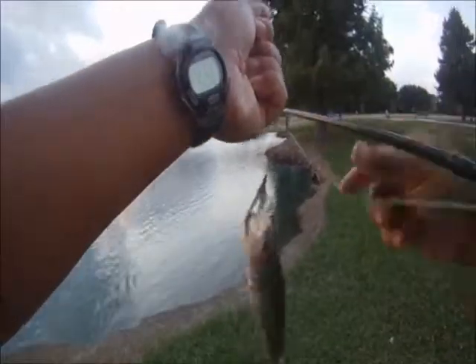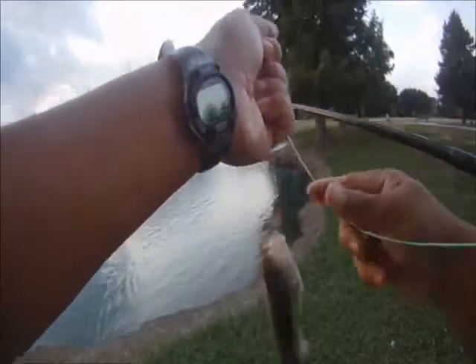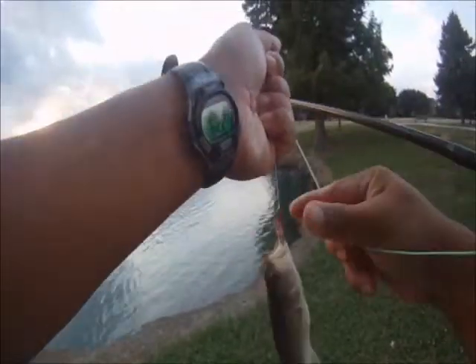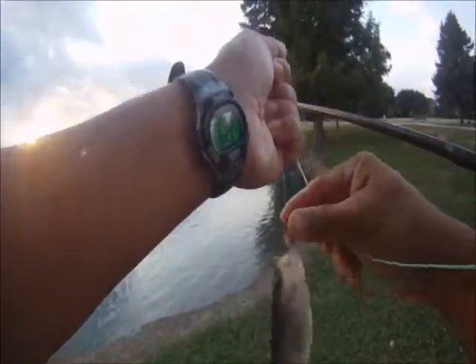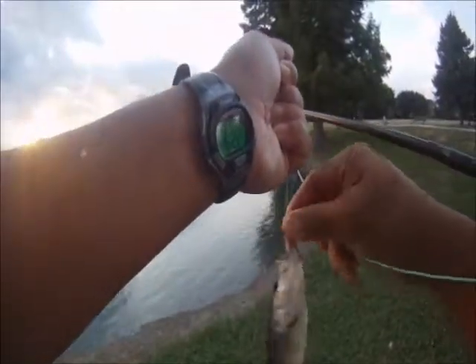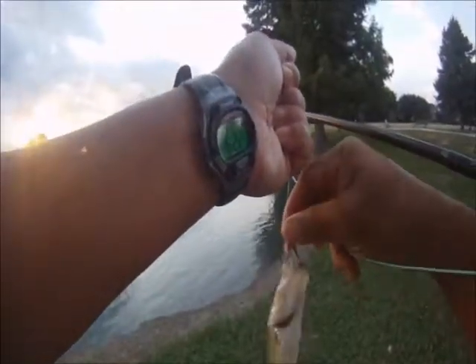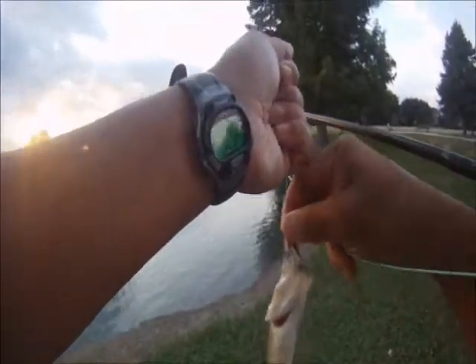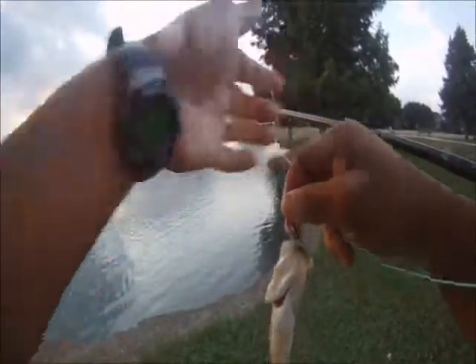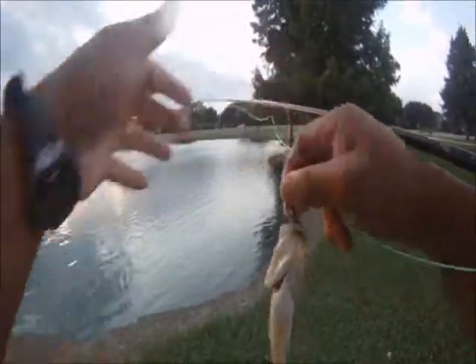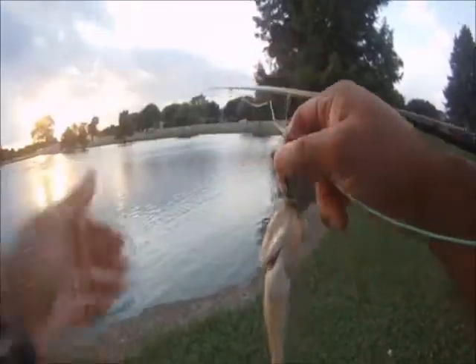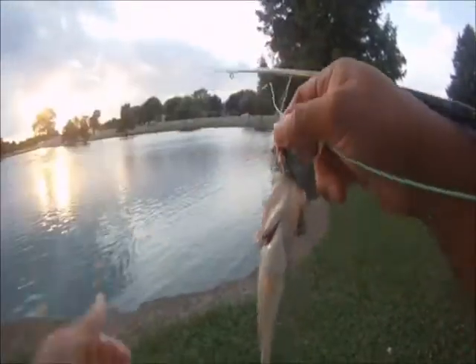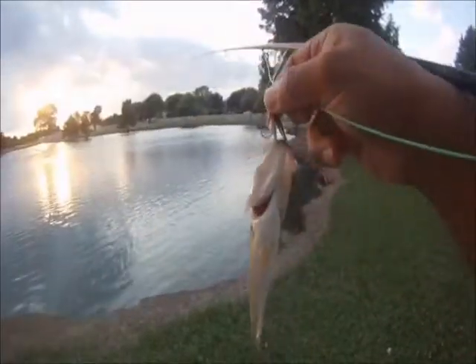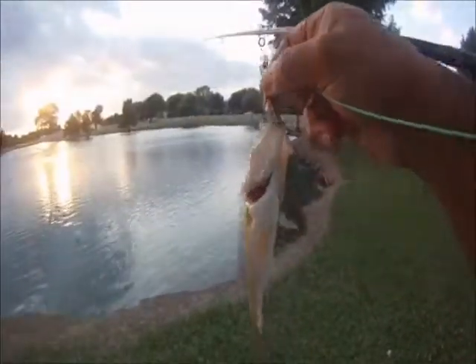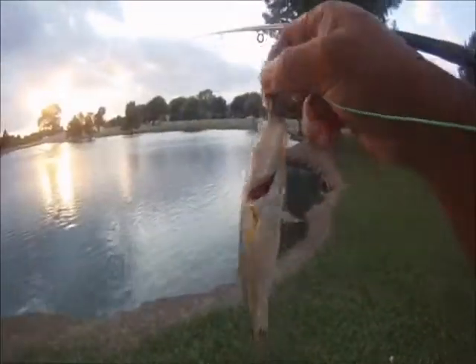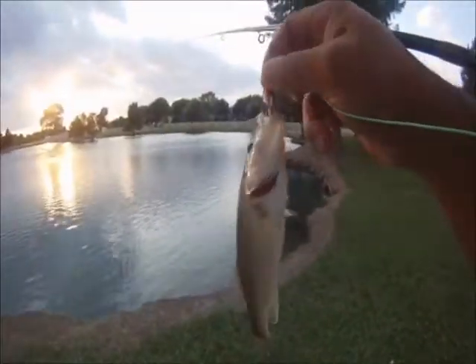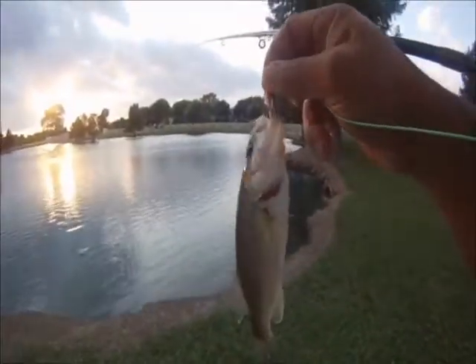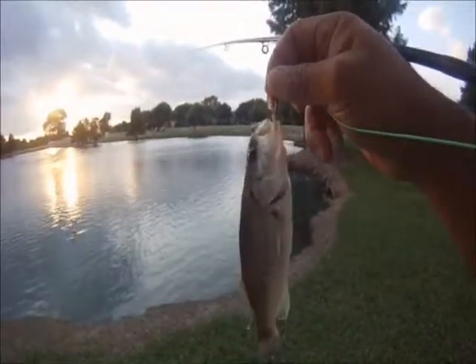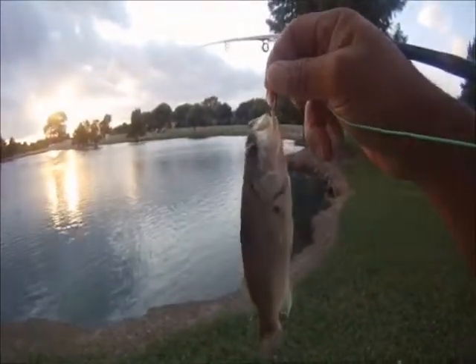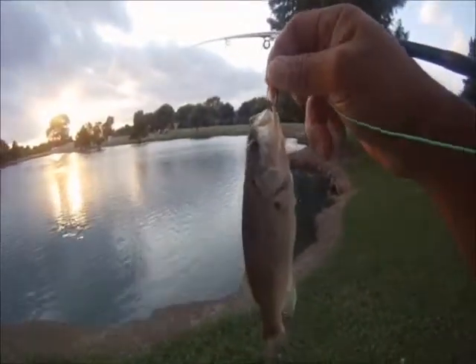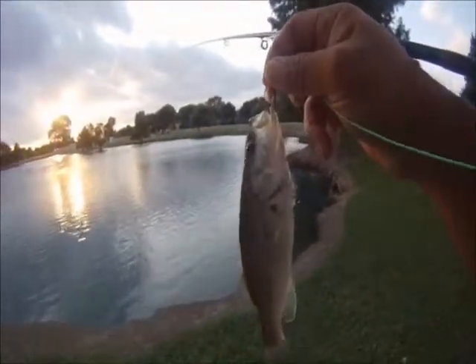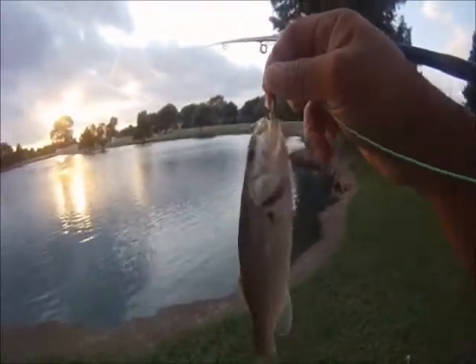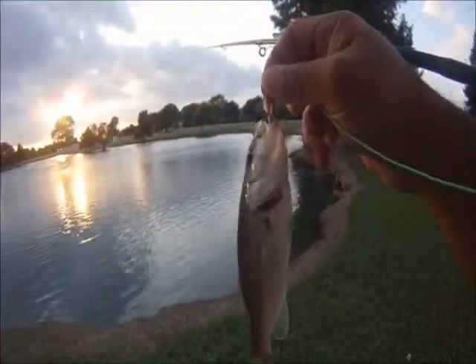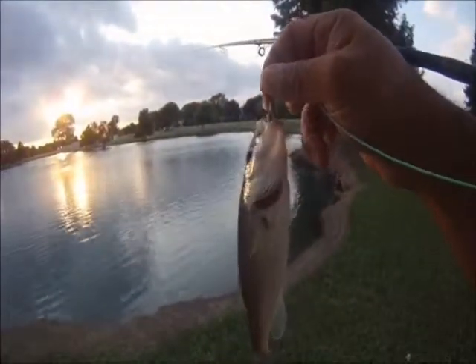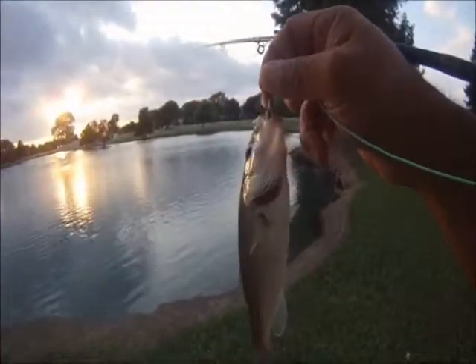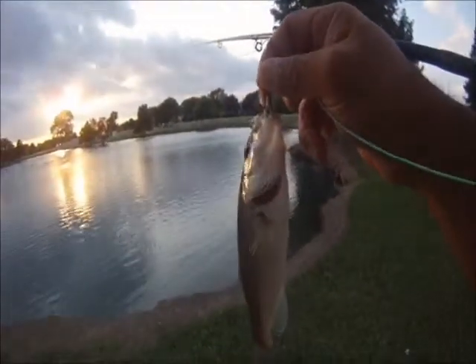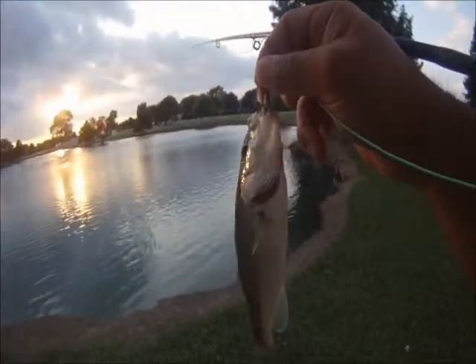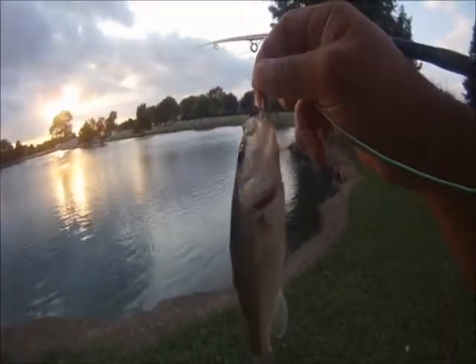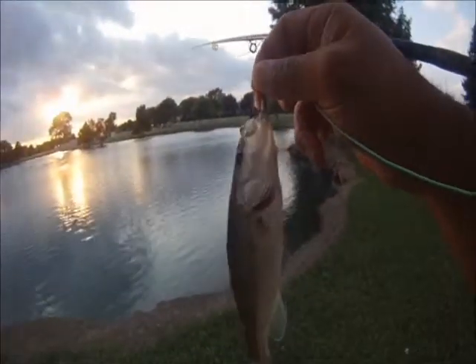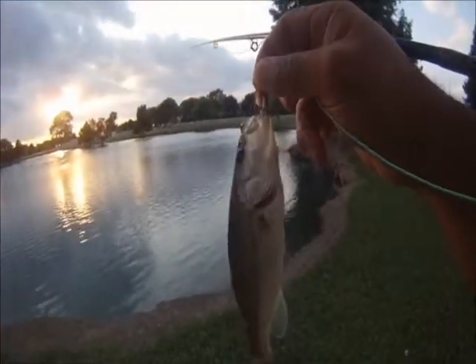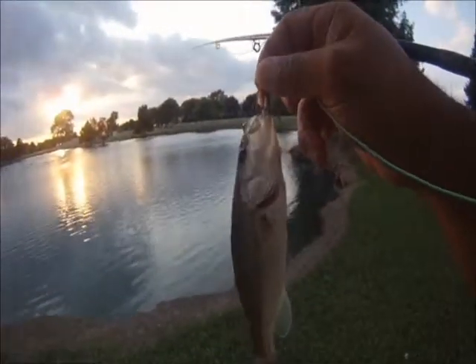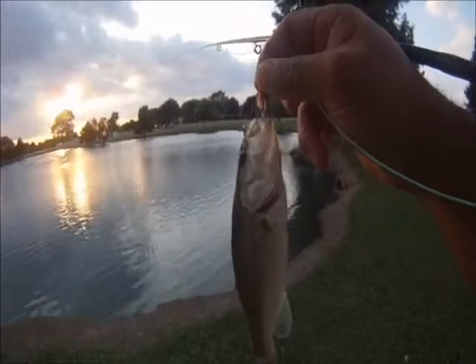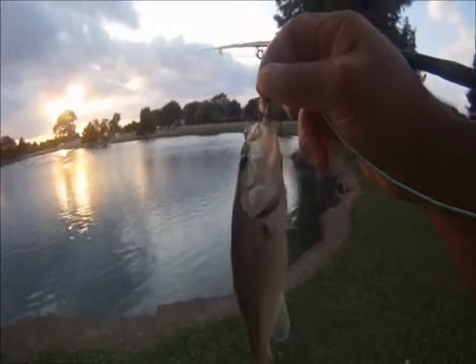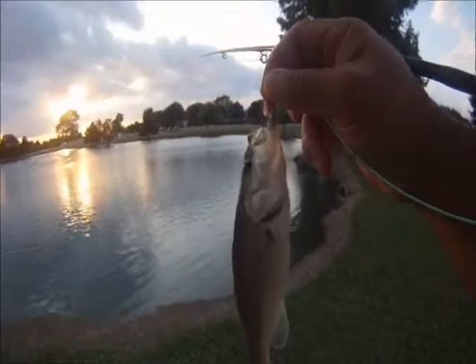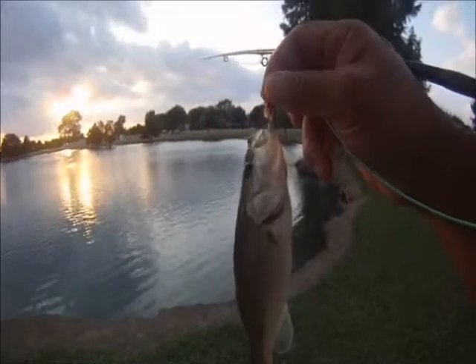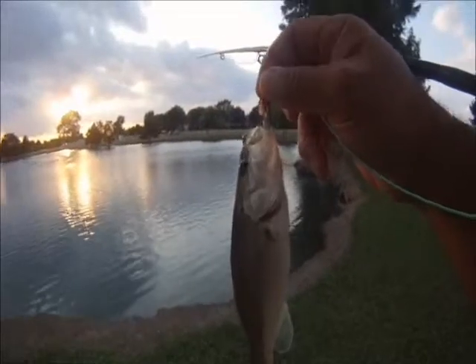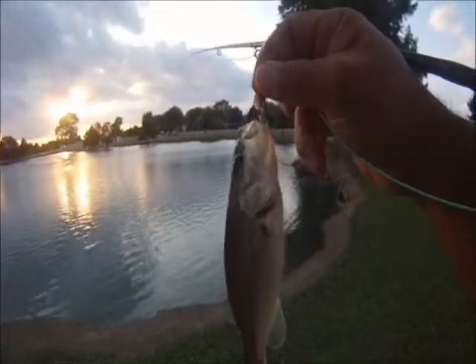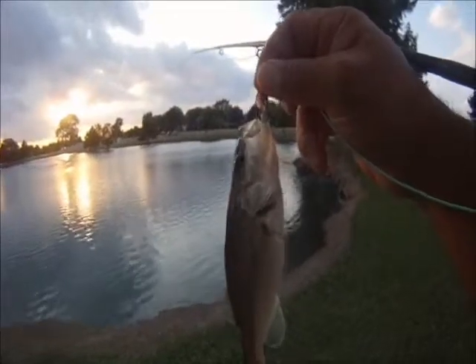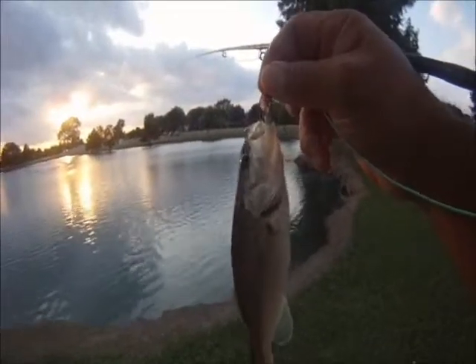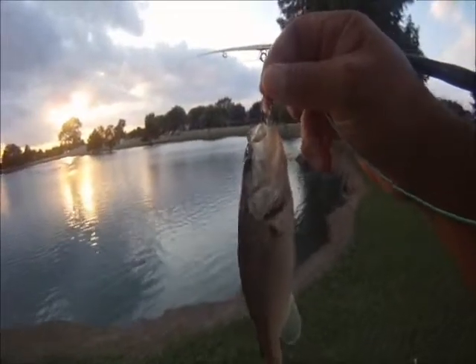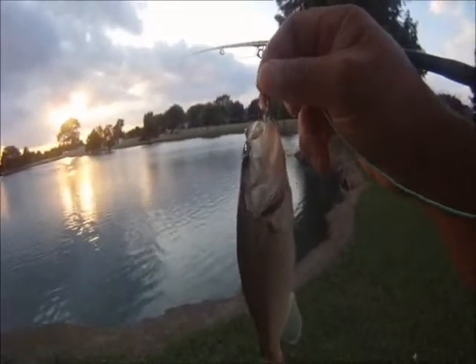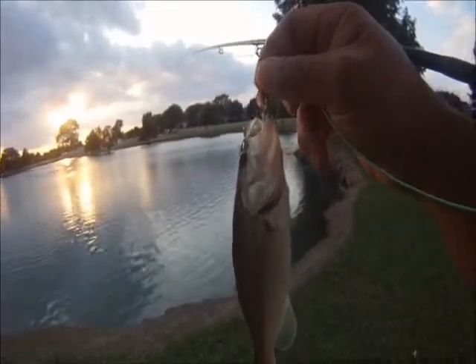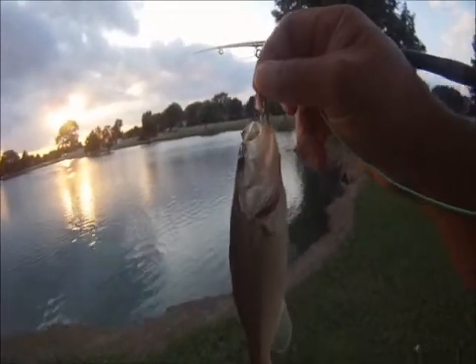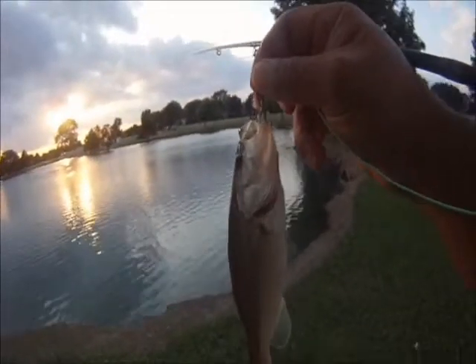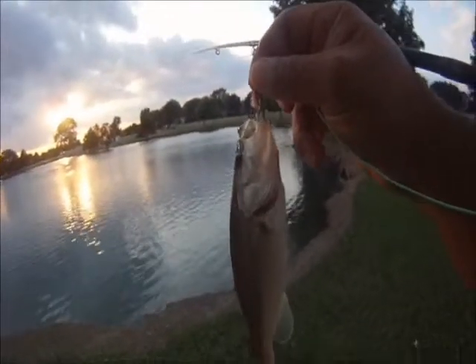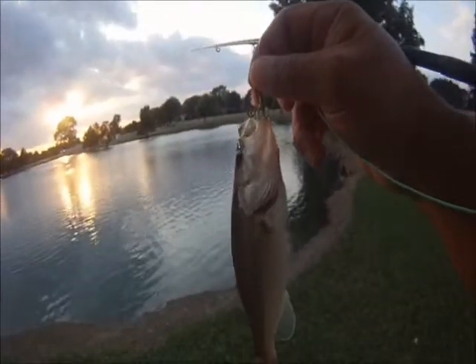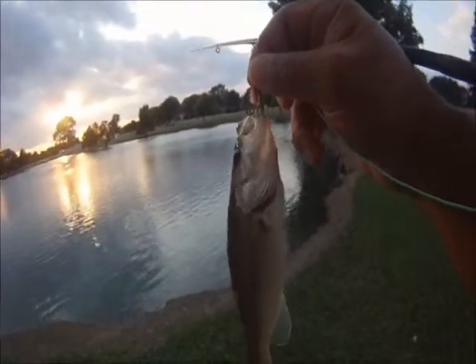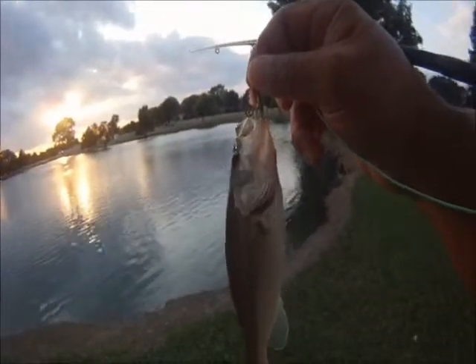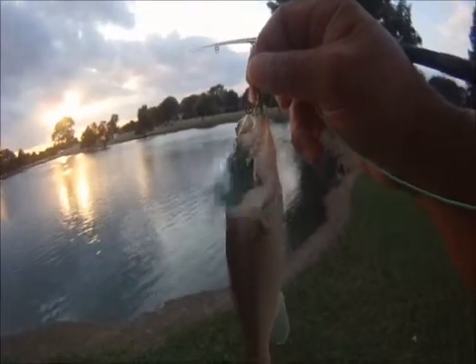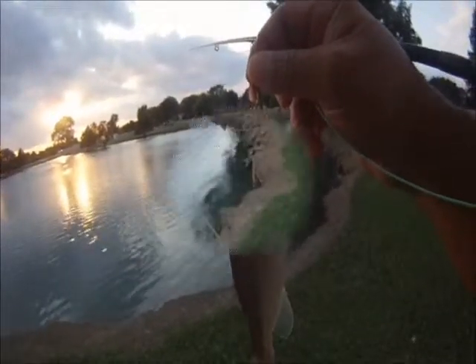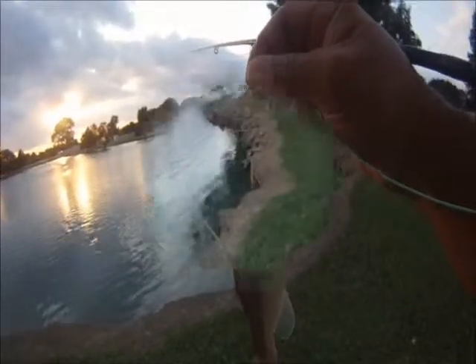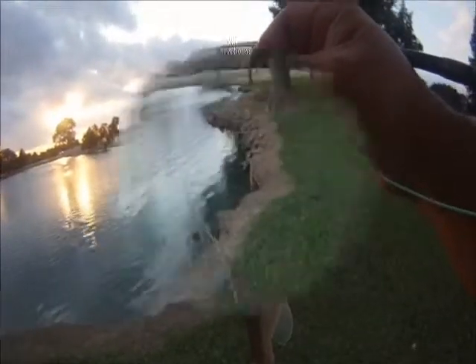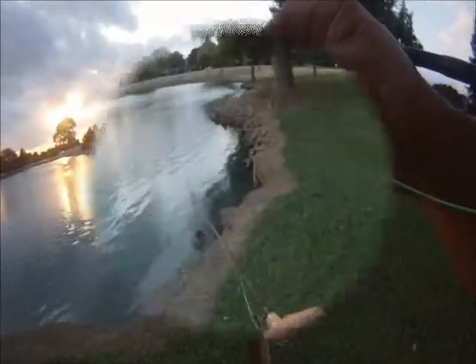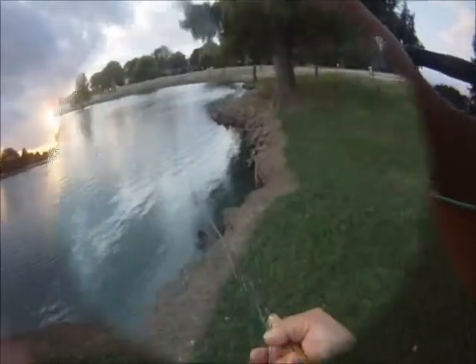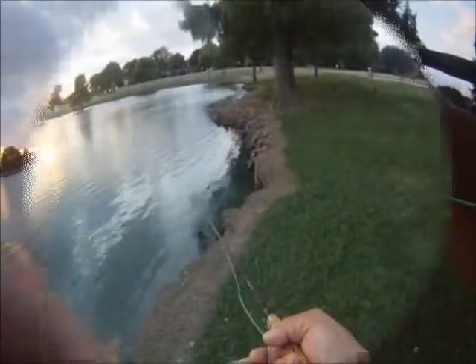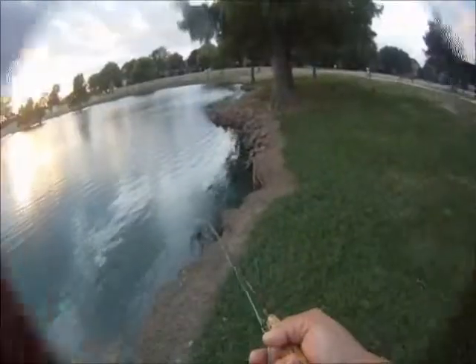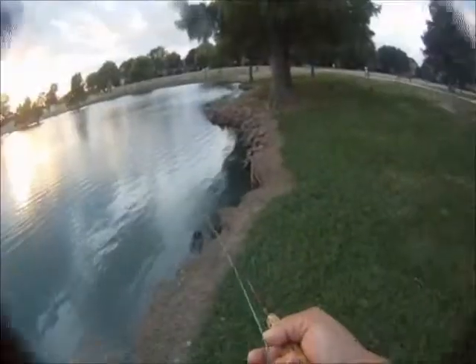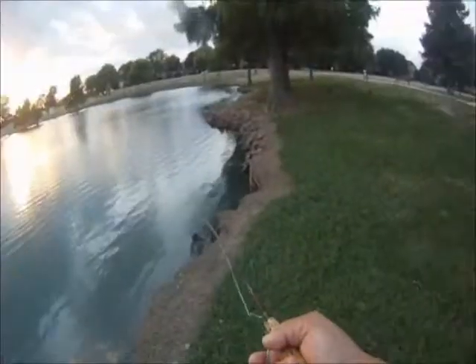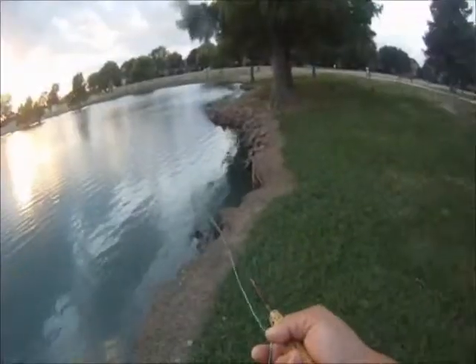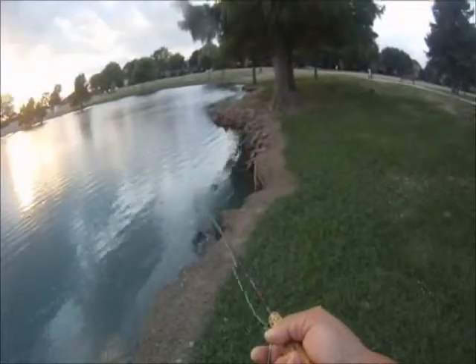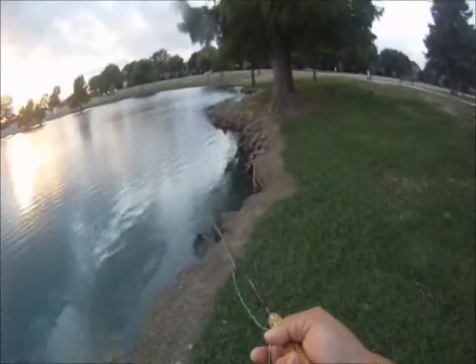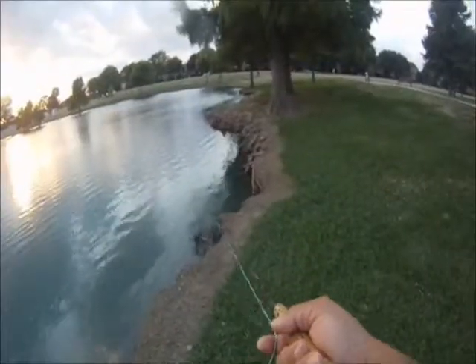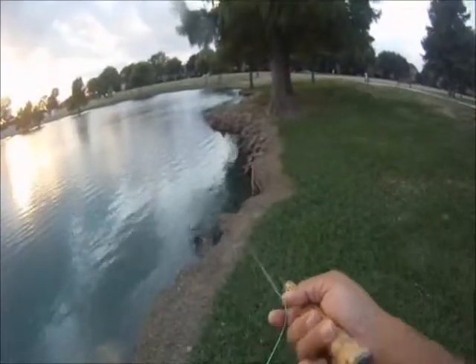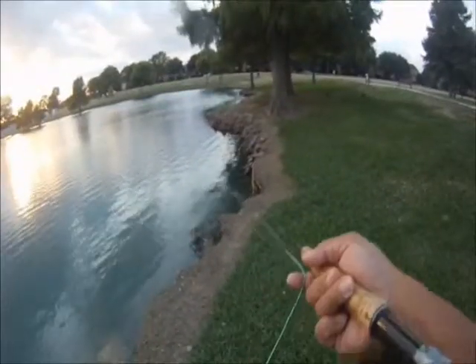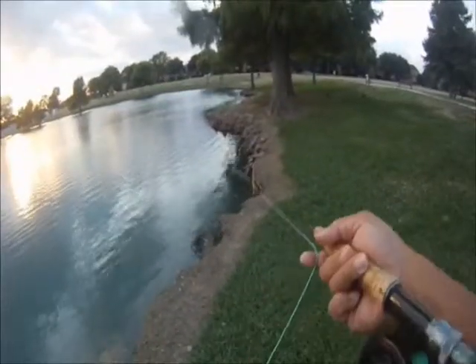Alright, bass number two. So far we got a little bluegill and two bass. Cool stuff, let's go. Yeah, that was enough.